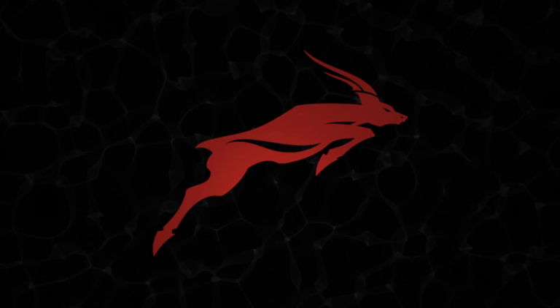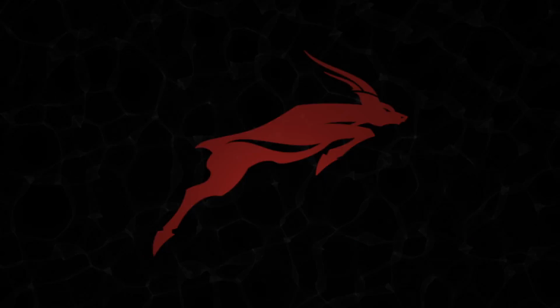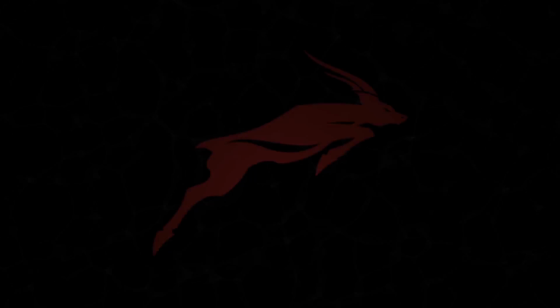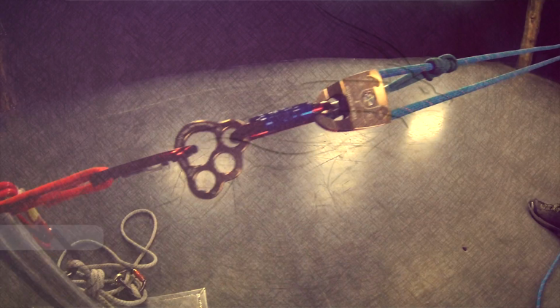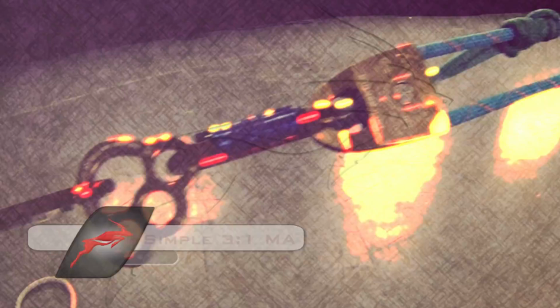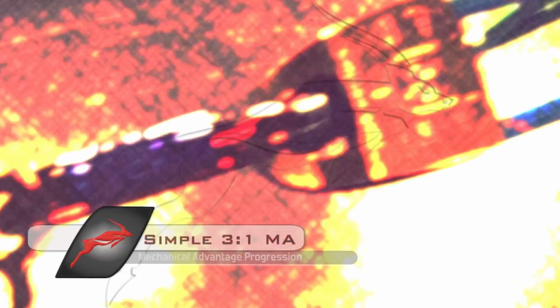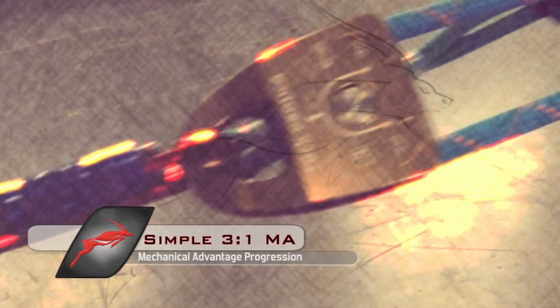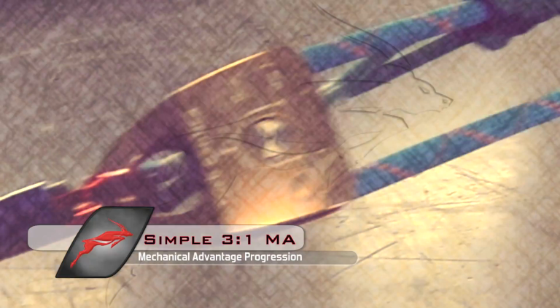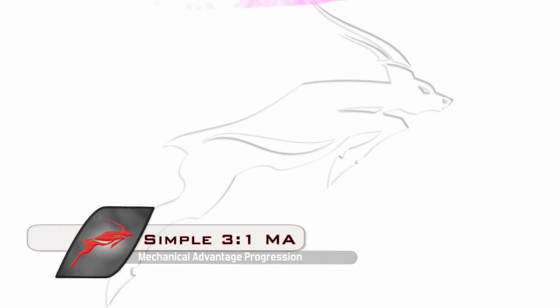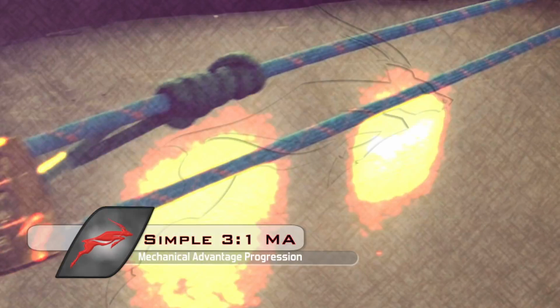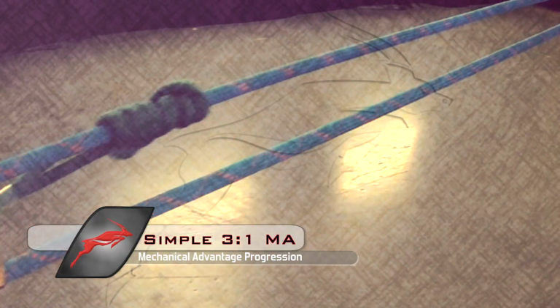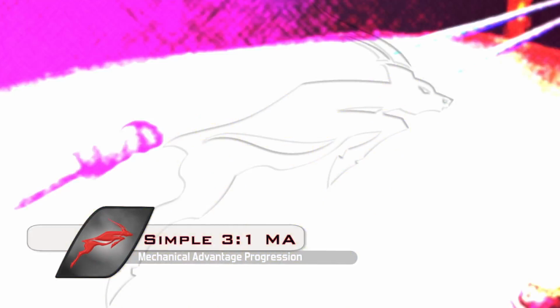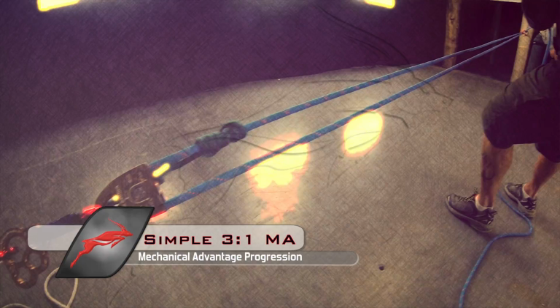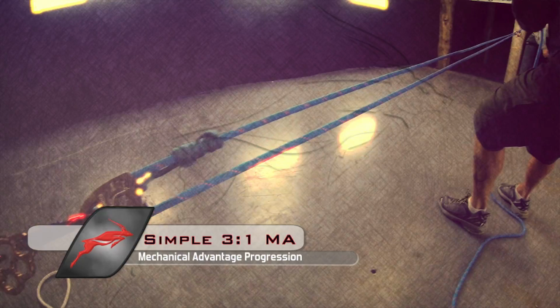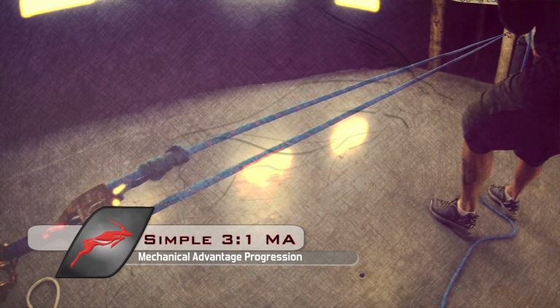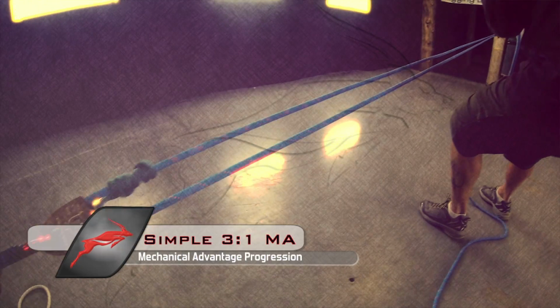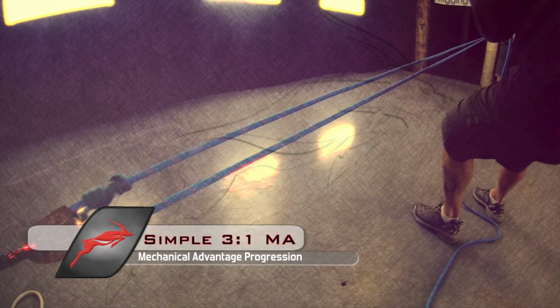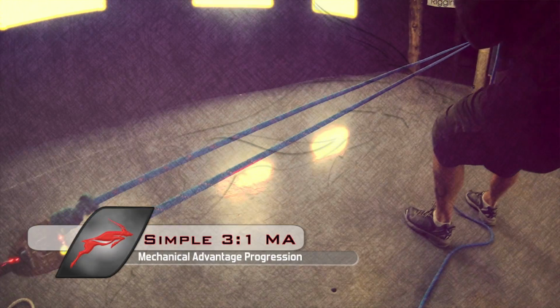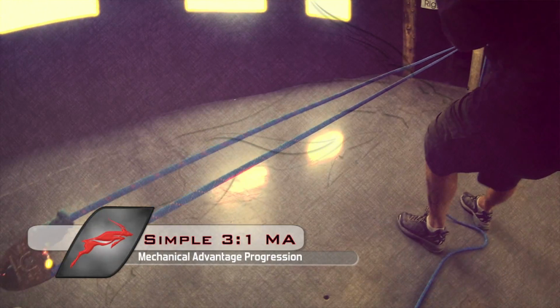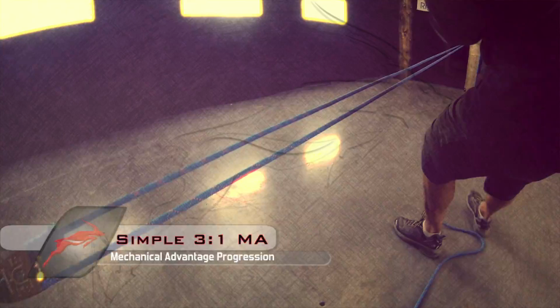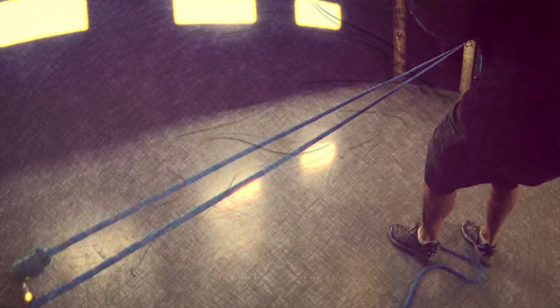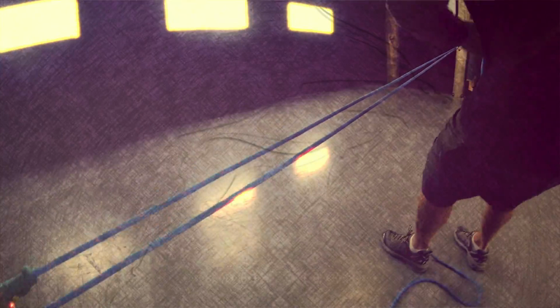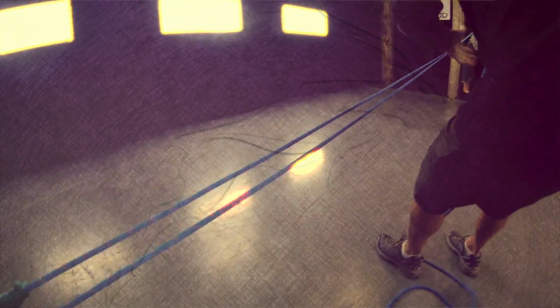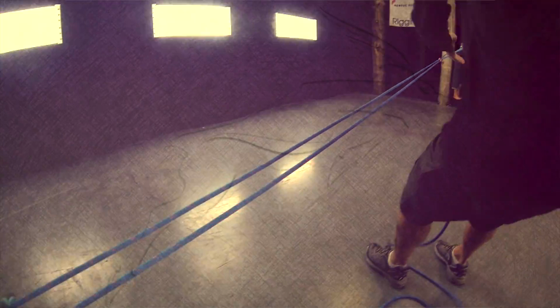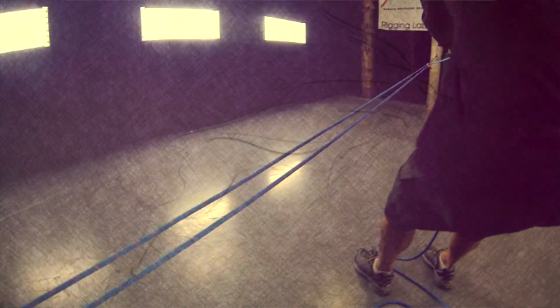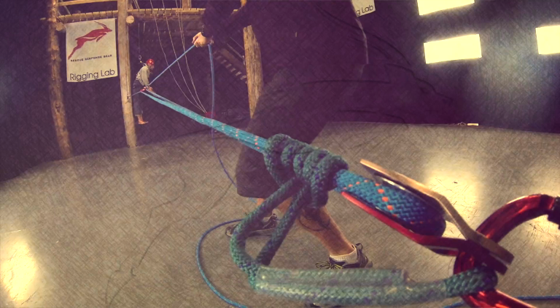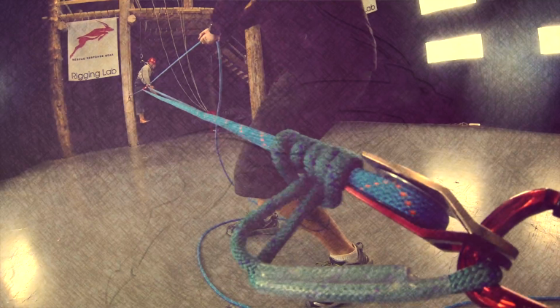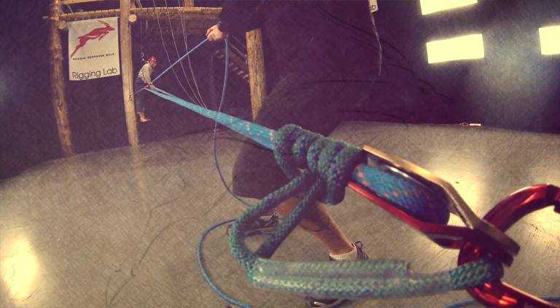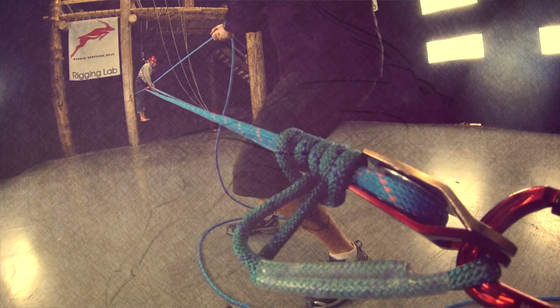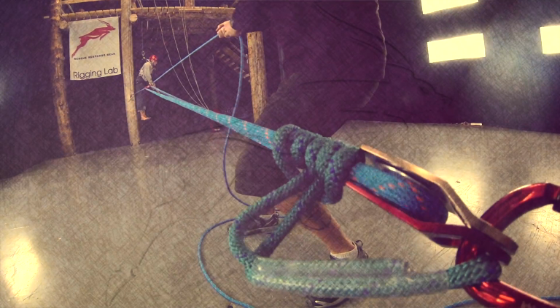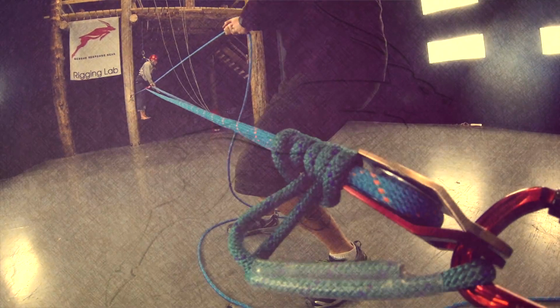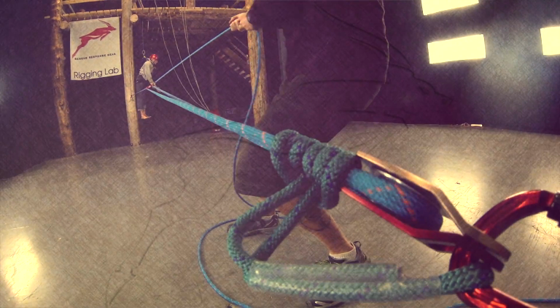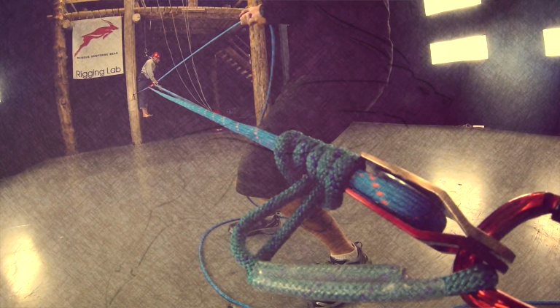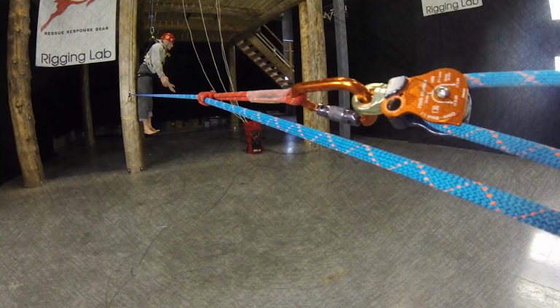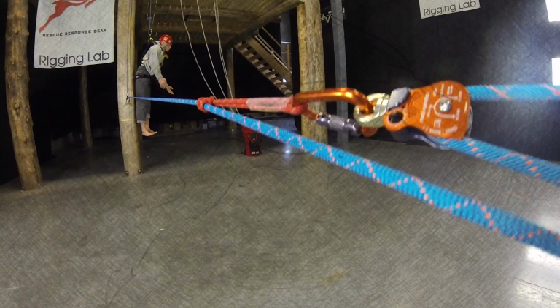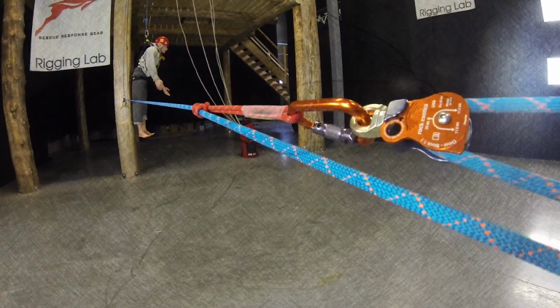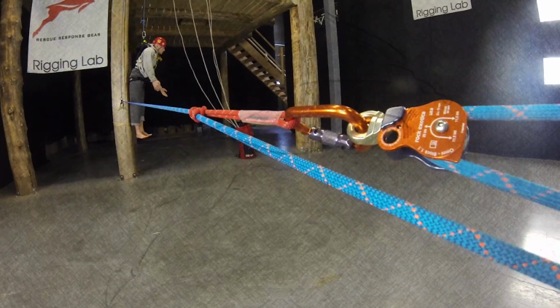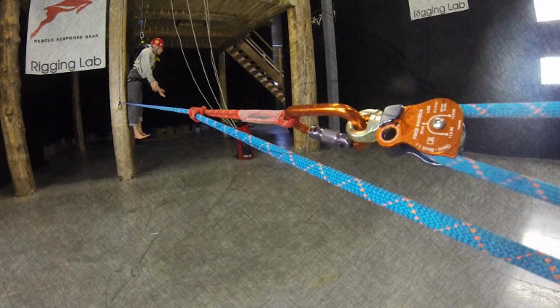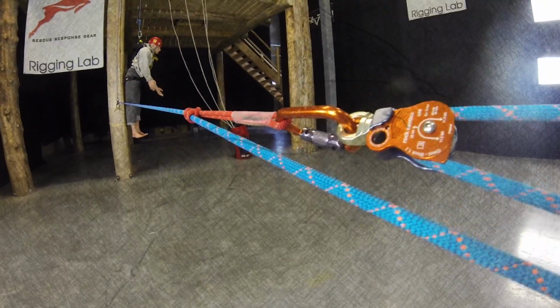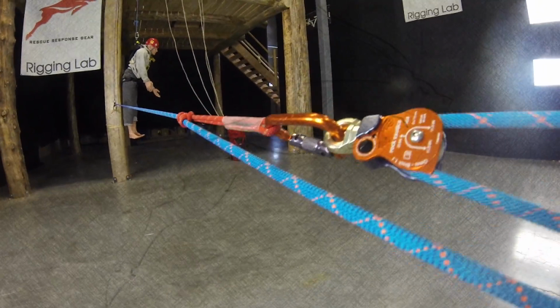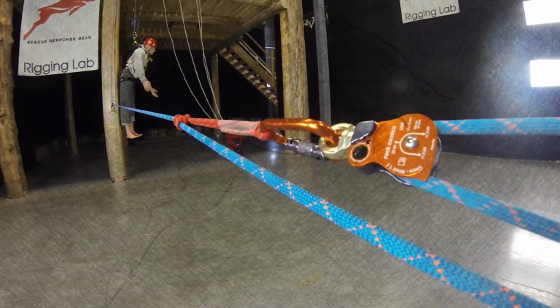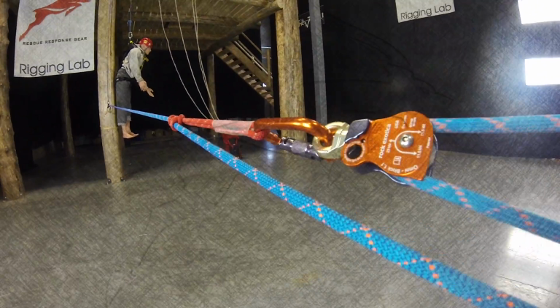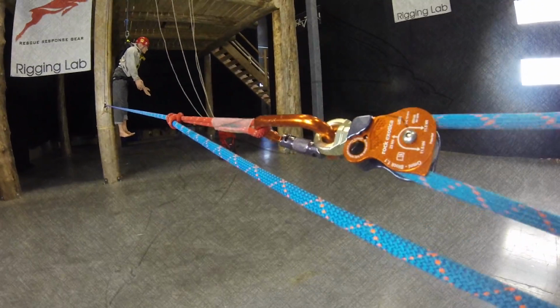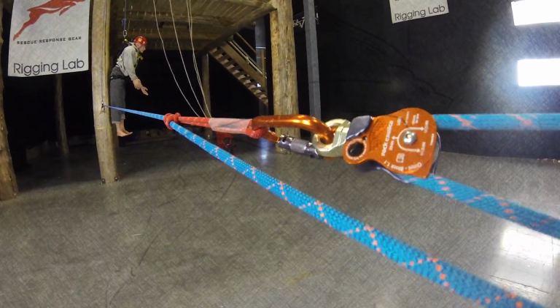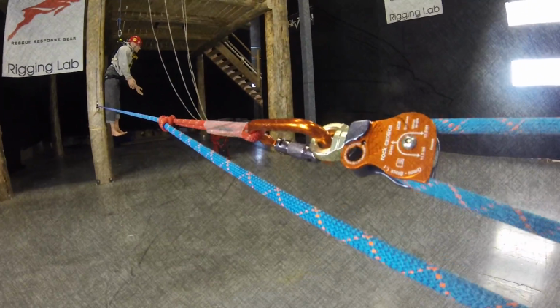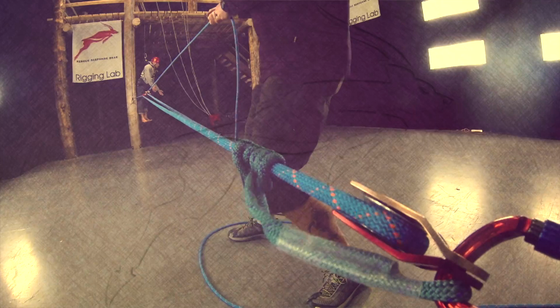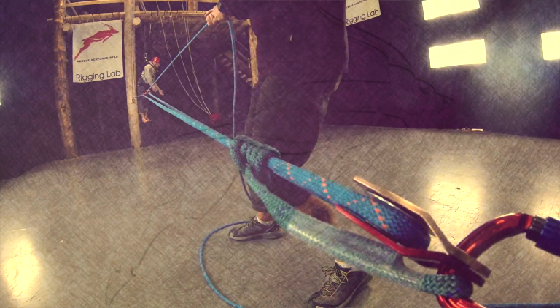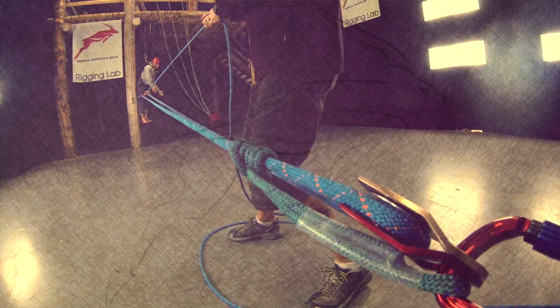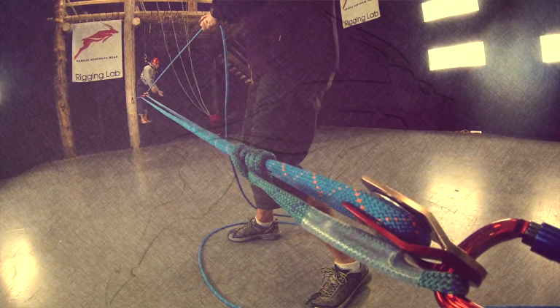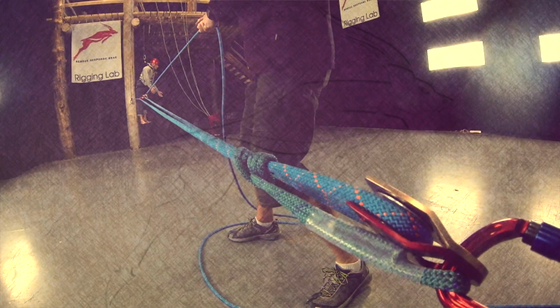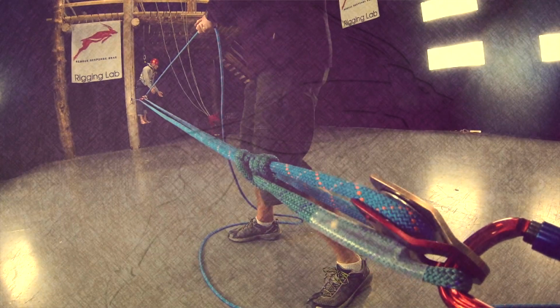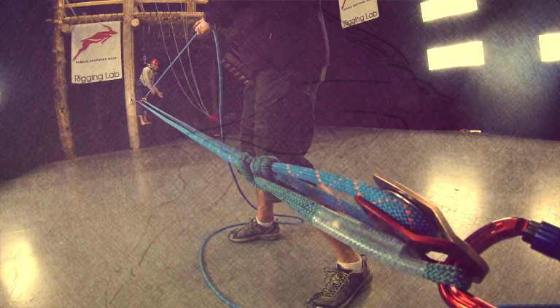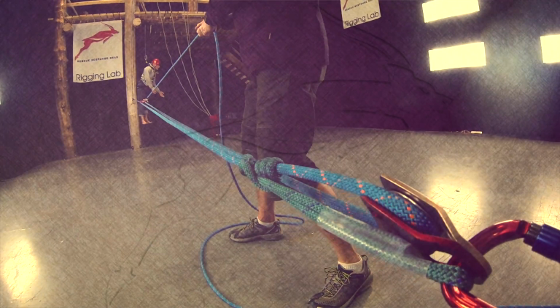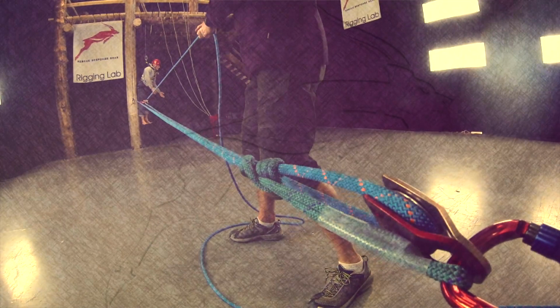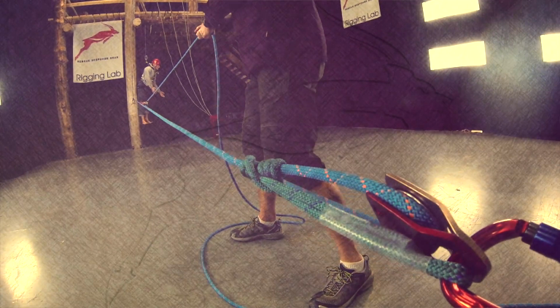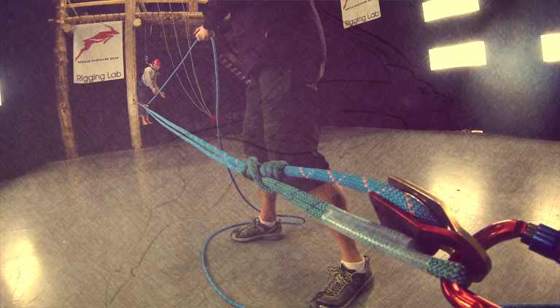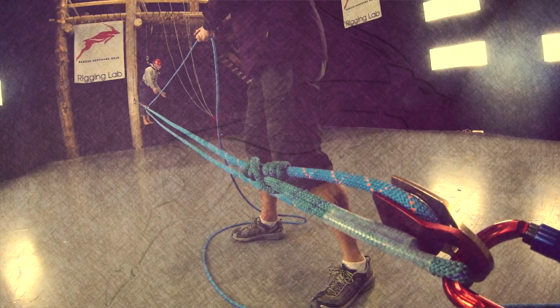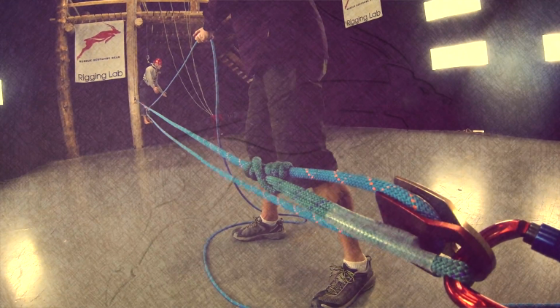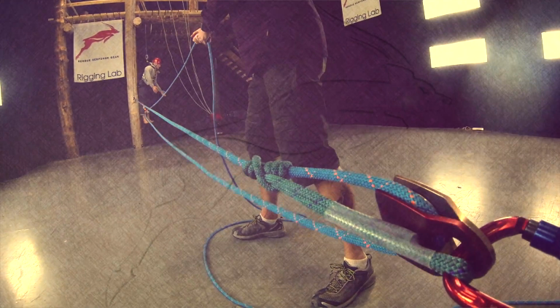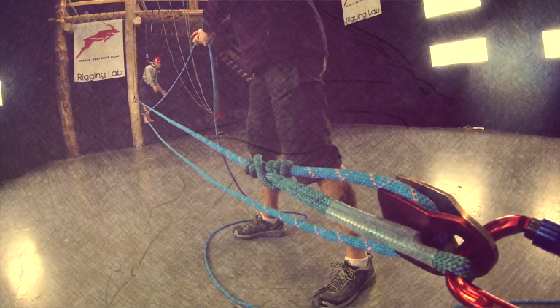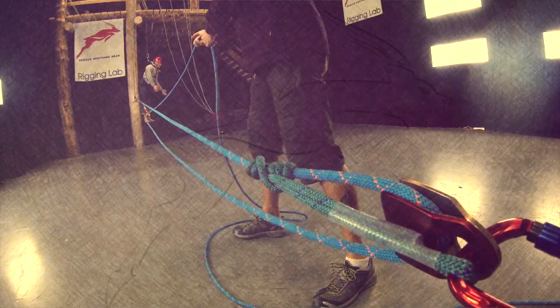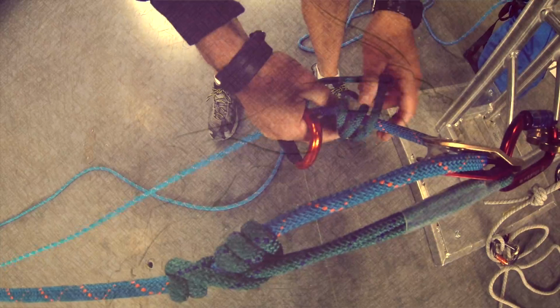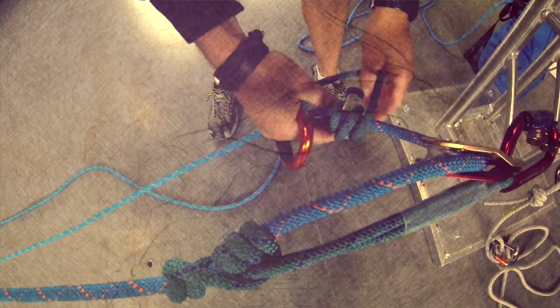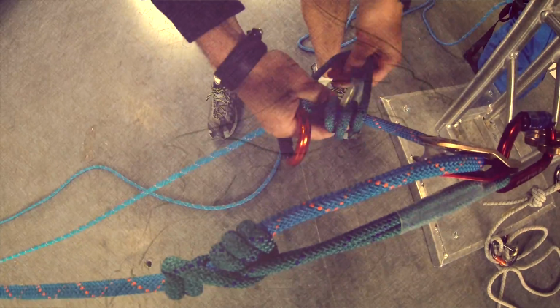Our first system is a 3-to-1 simple mechanical advantage, a very common and foundational system from which other systems can be built.